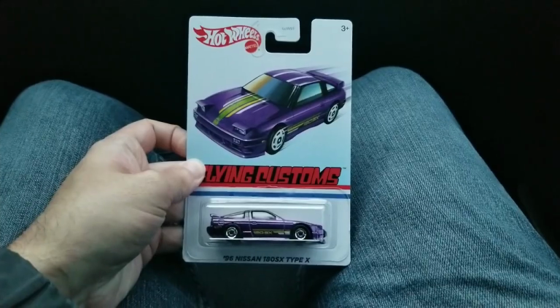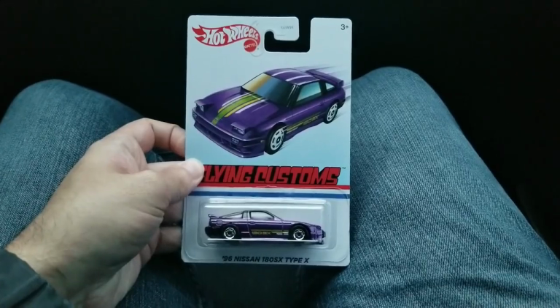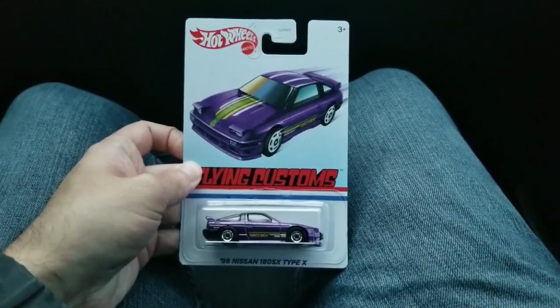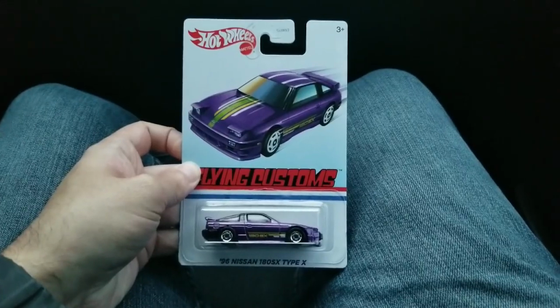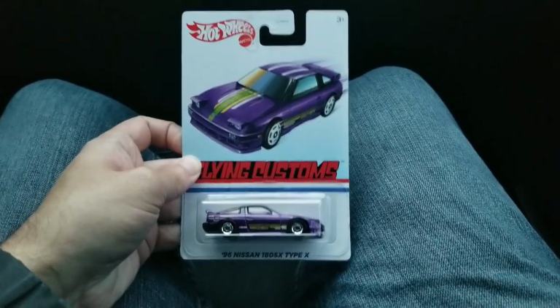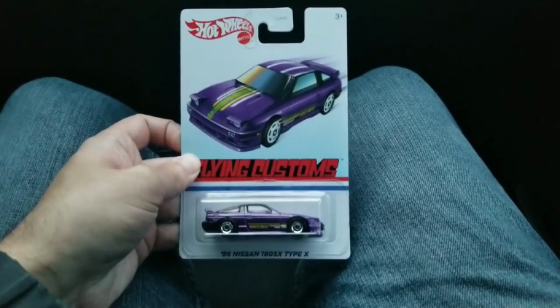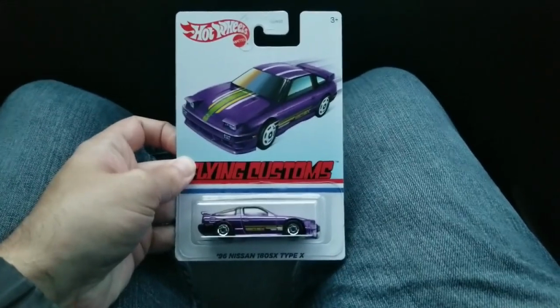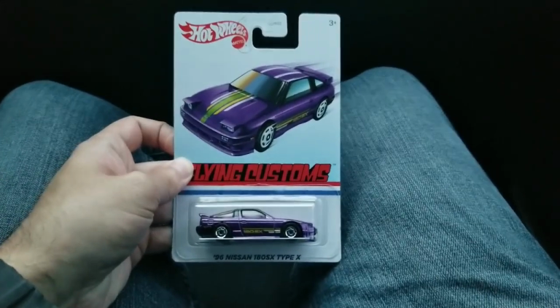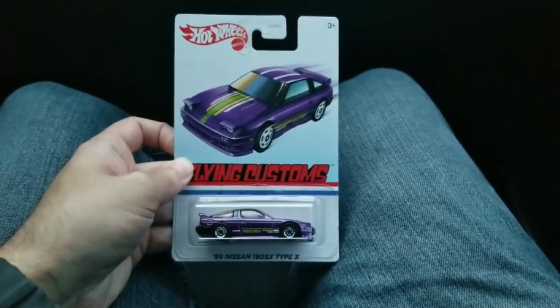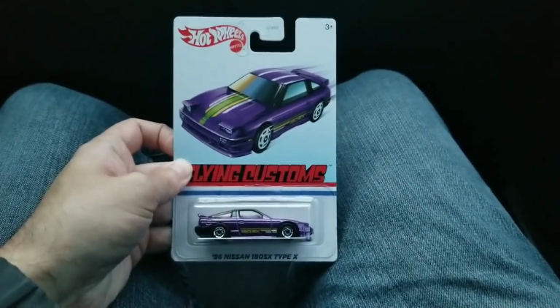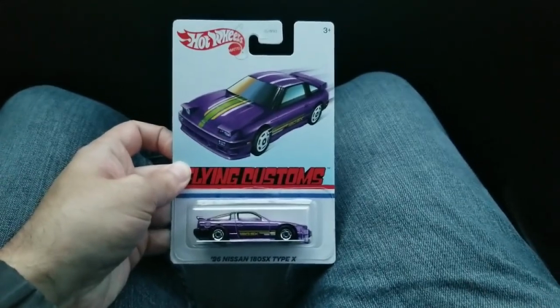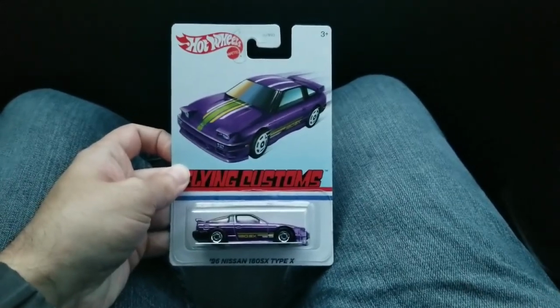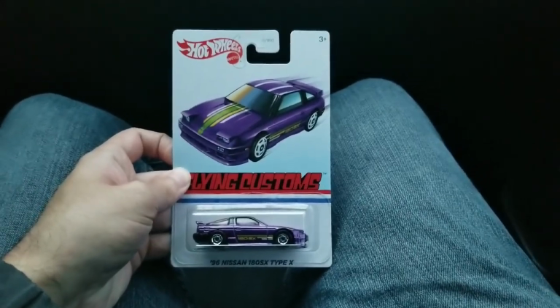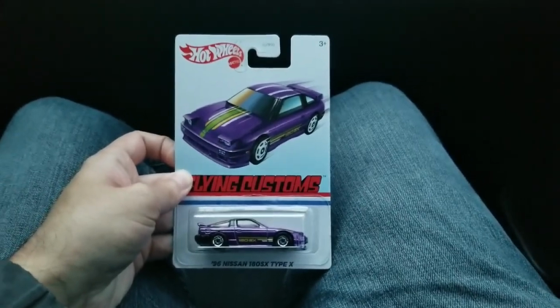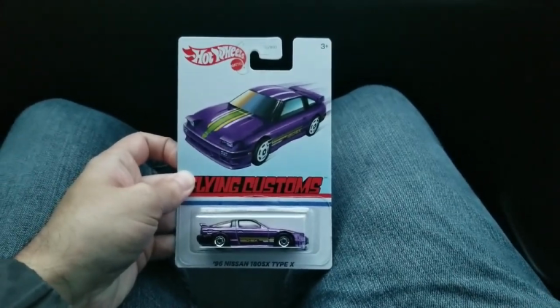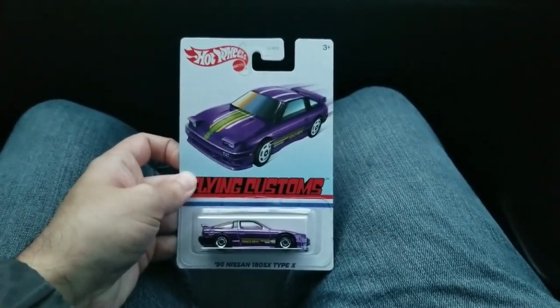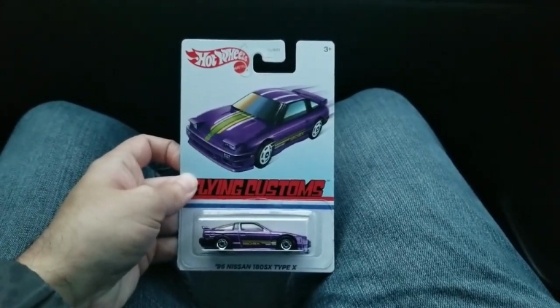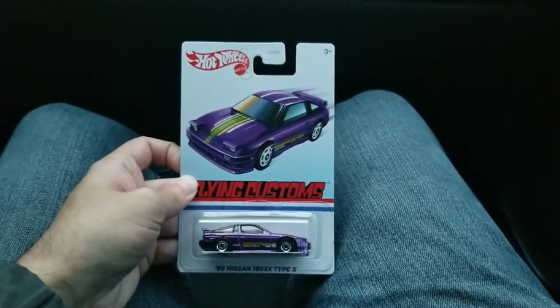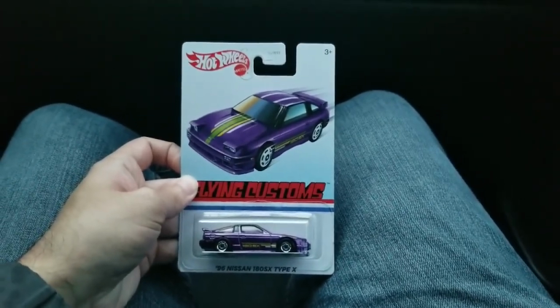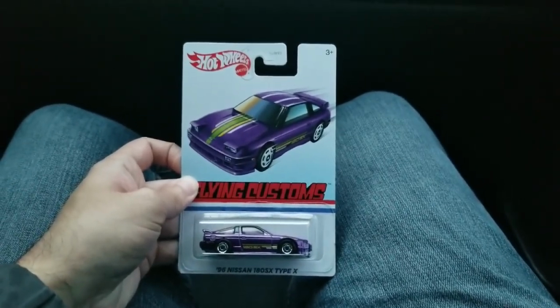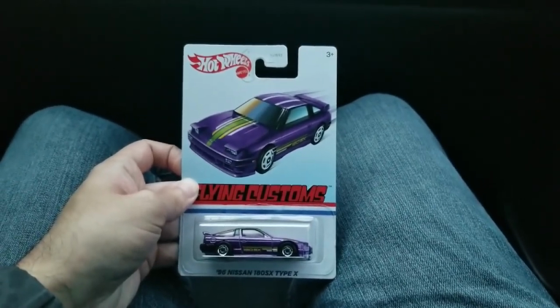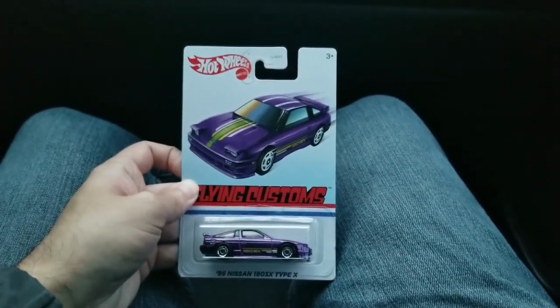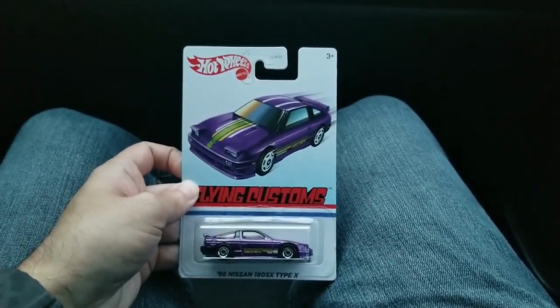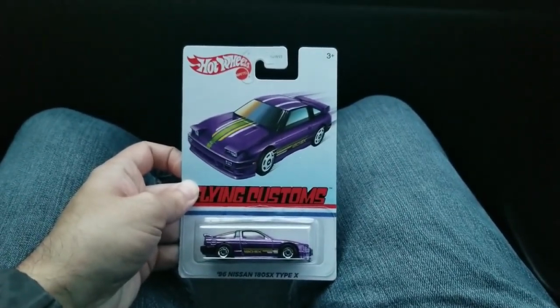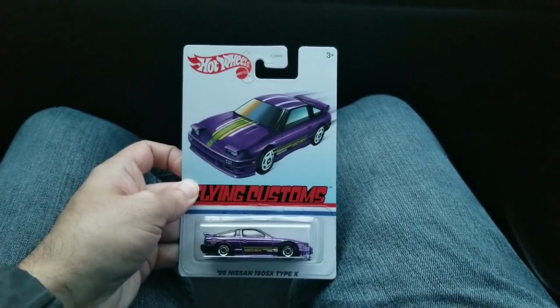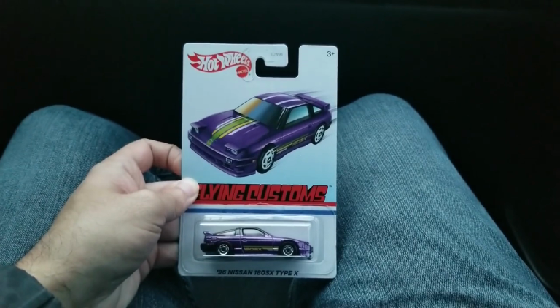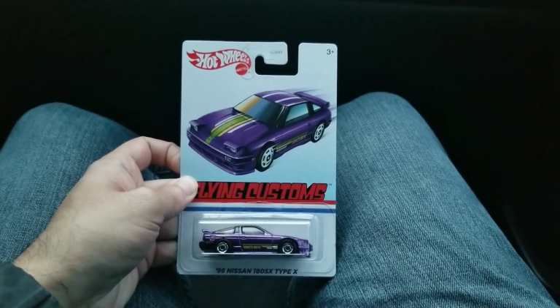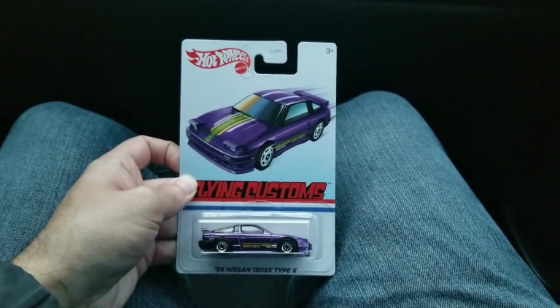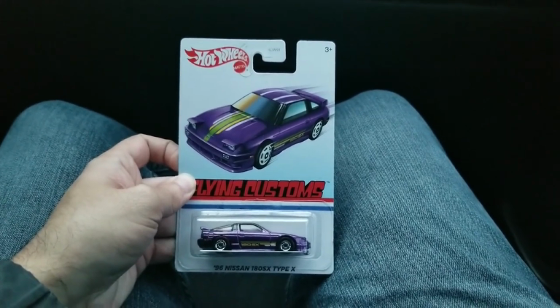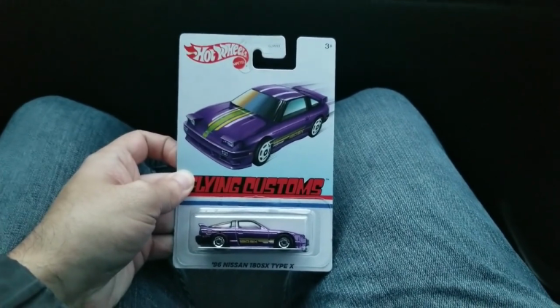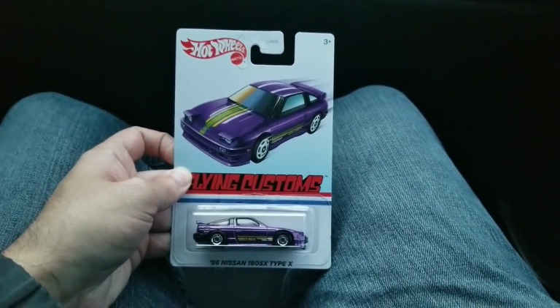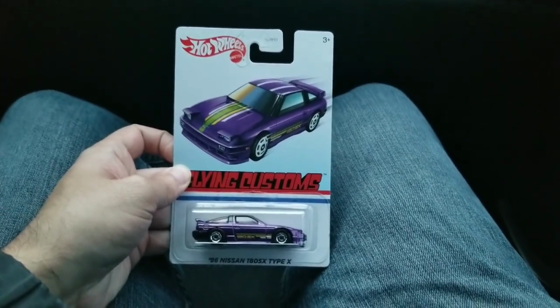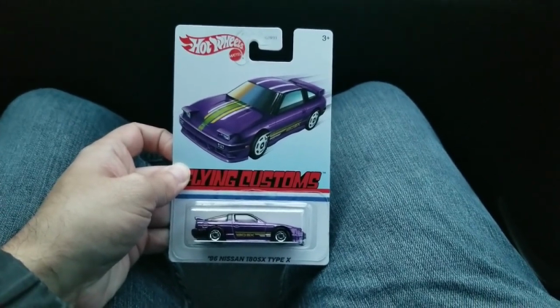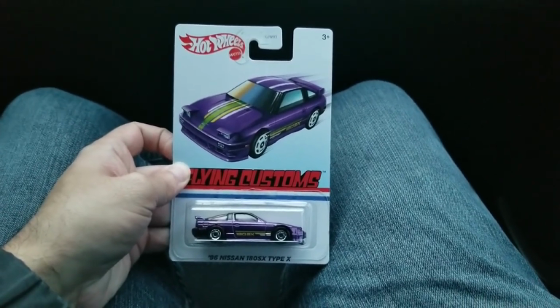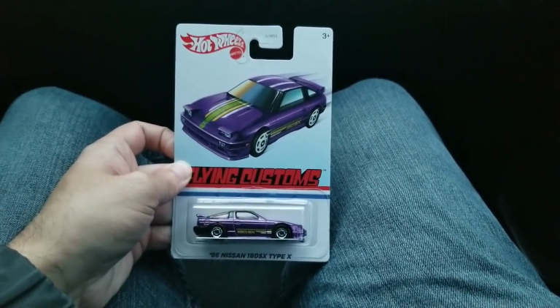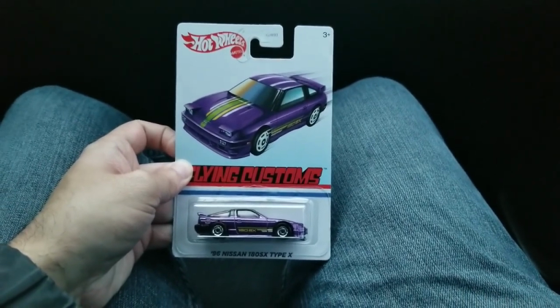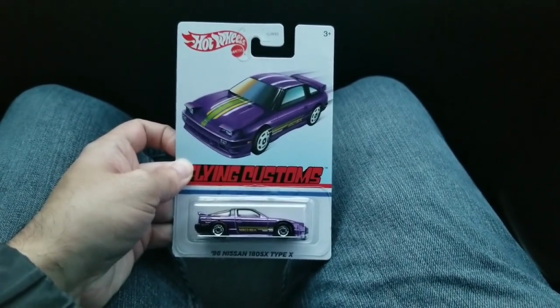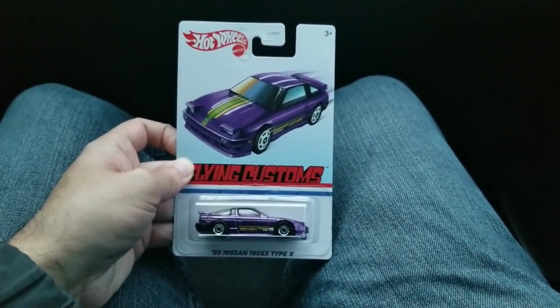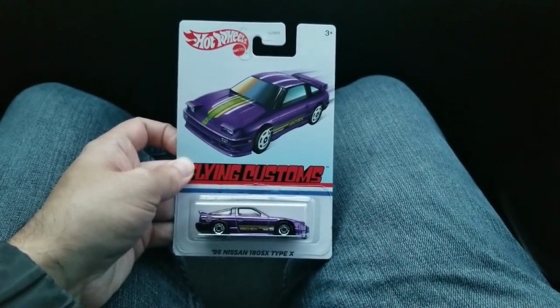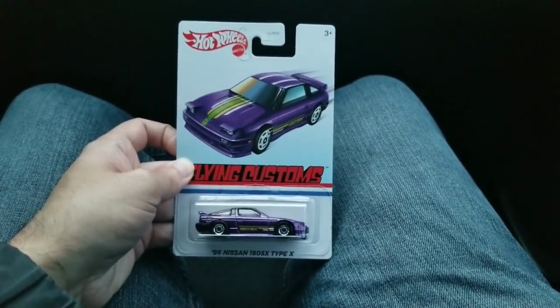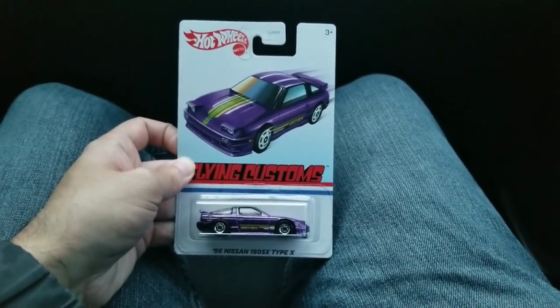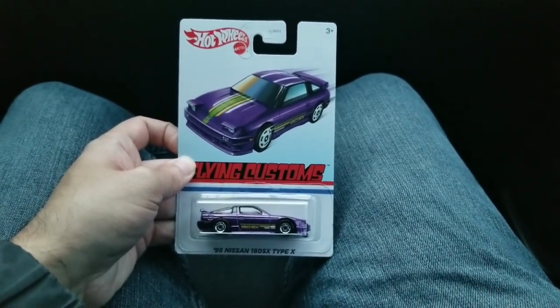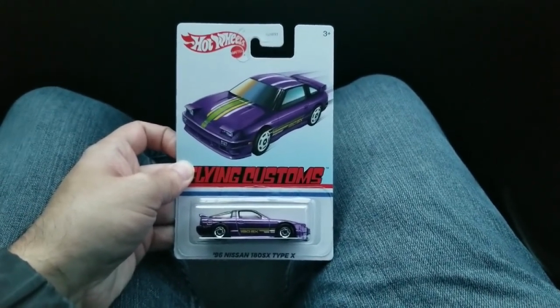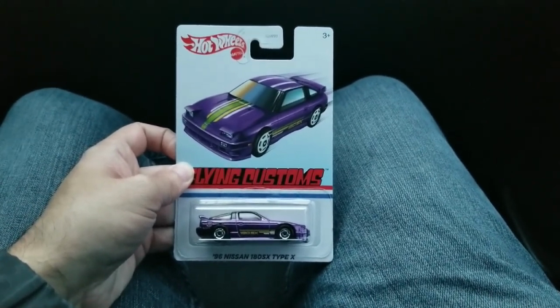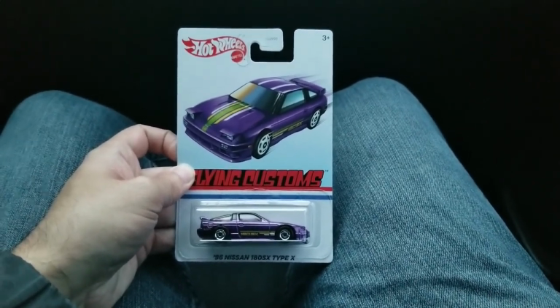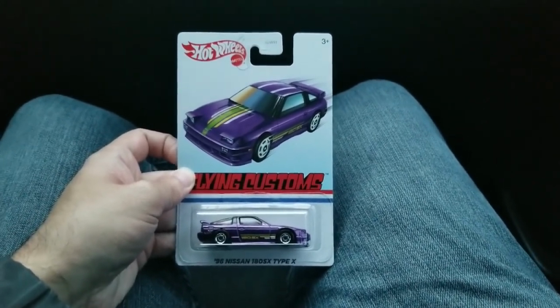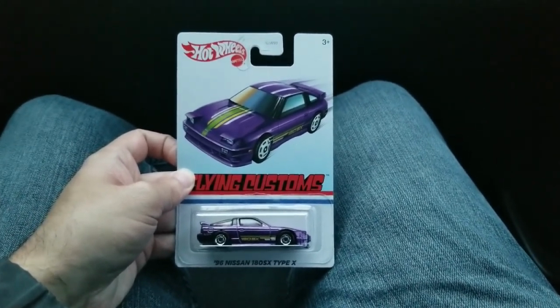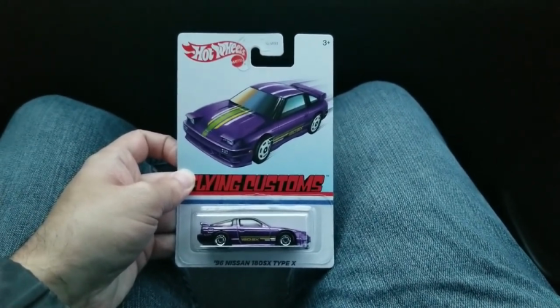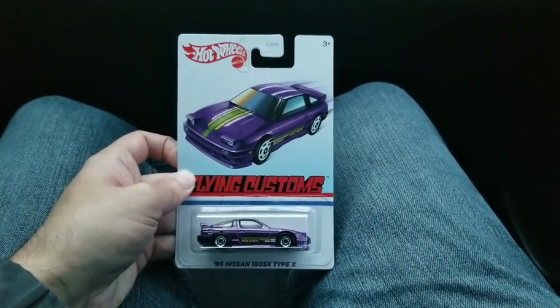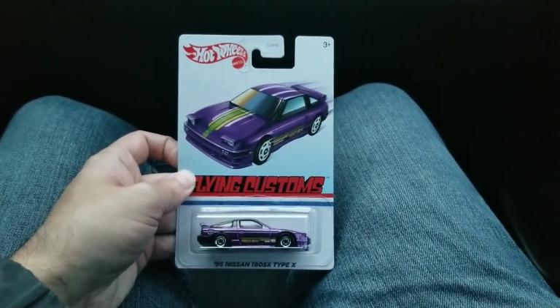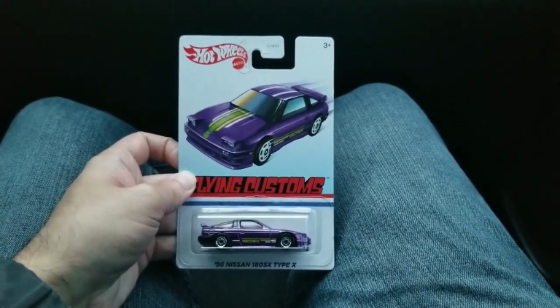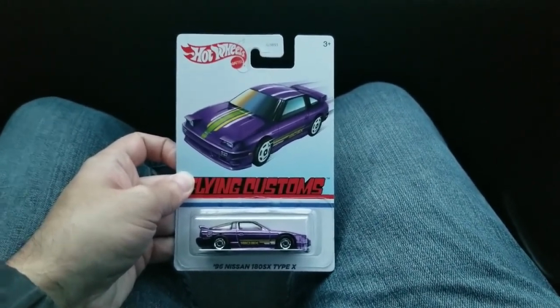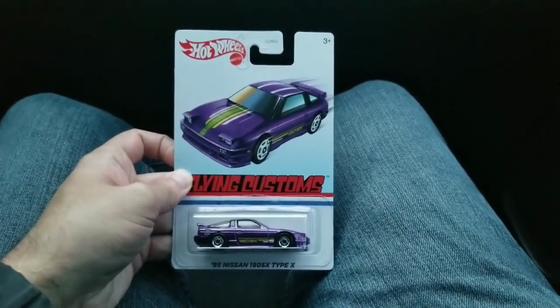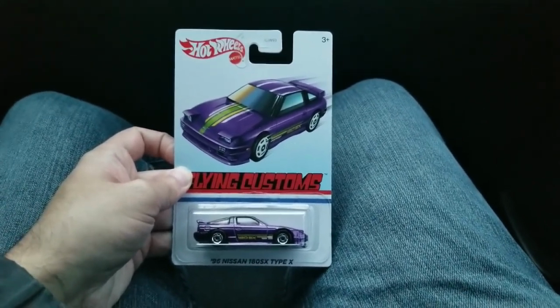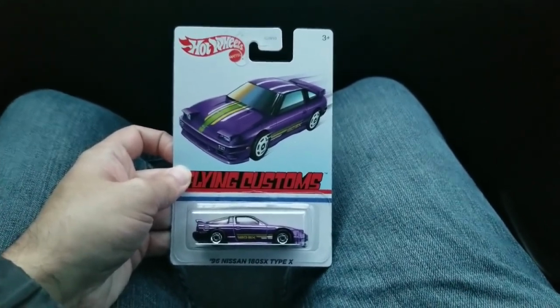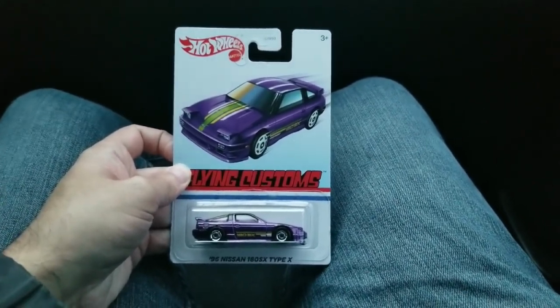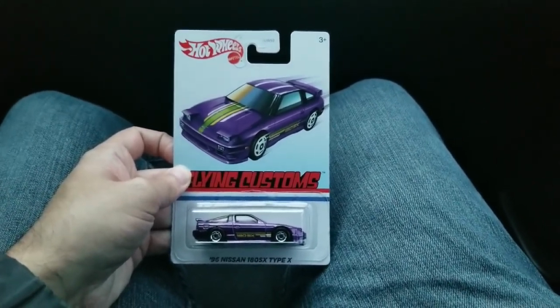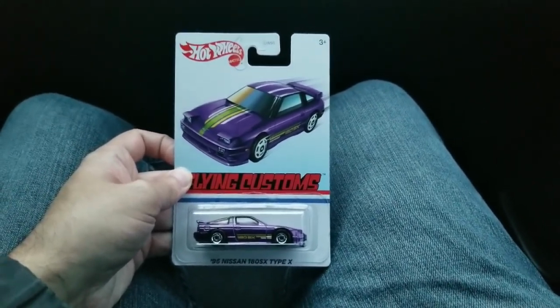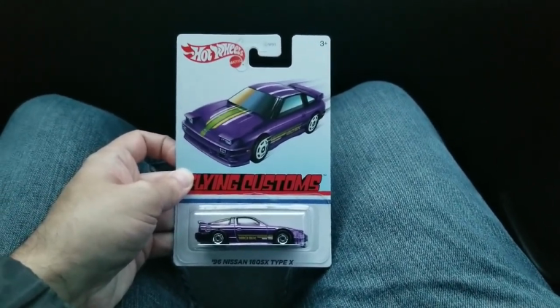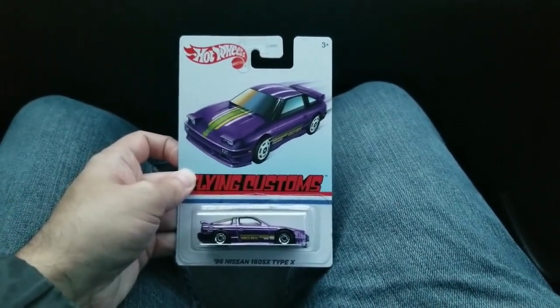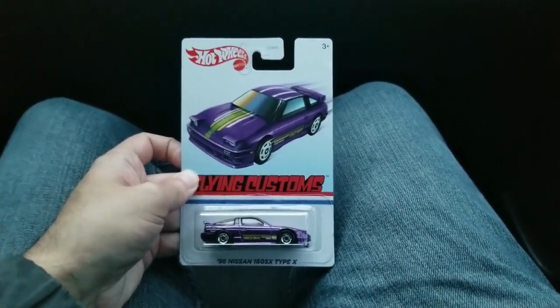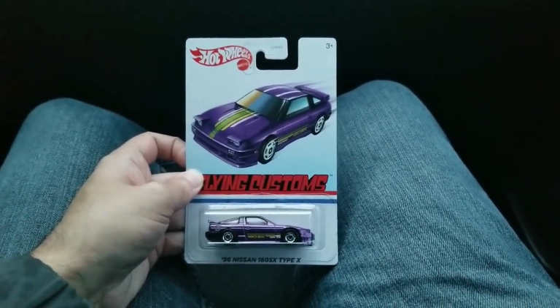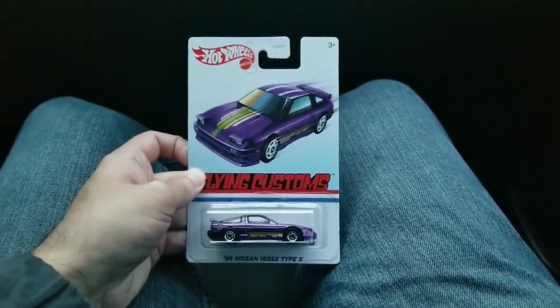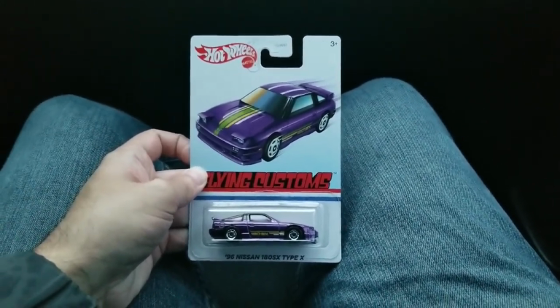But I did get this Nissan. So thank you for watching this video - like and subscribe for more, and have a good day. Bye.